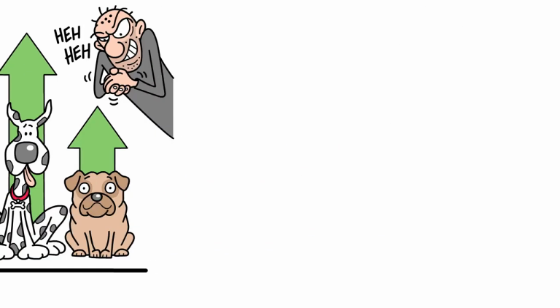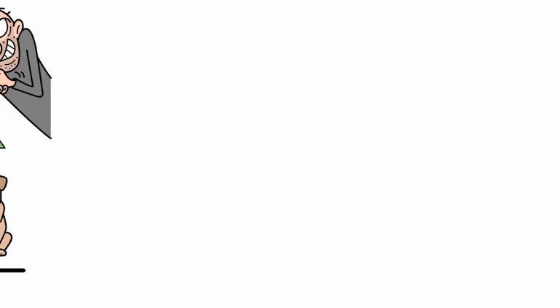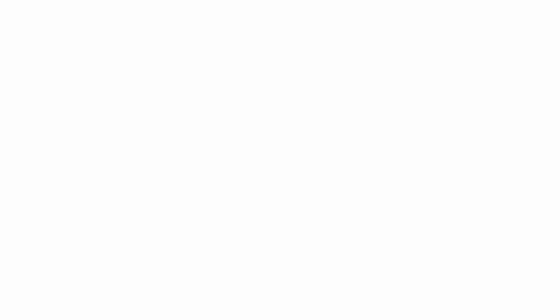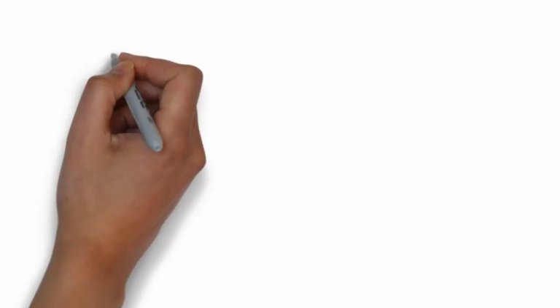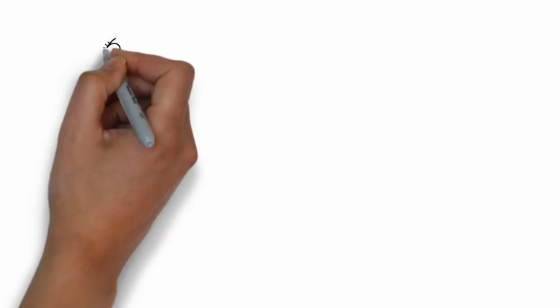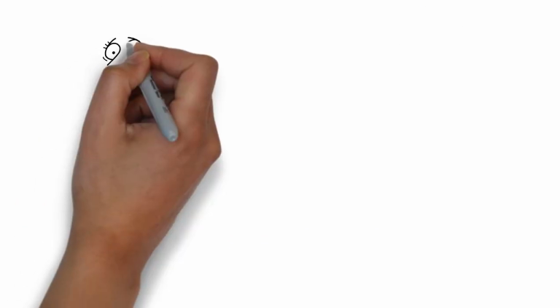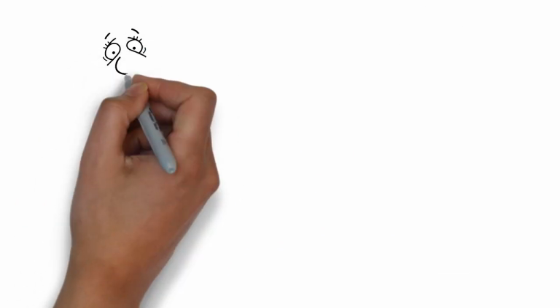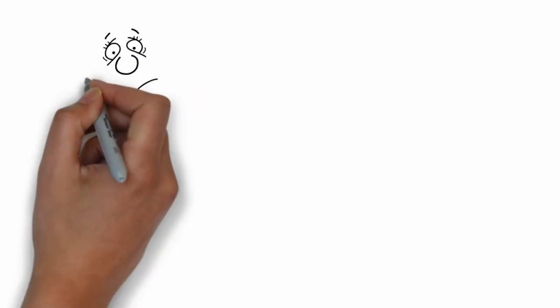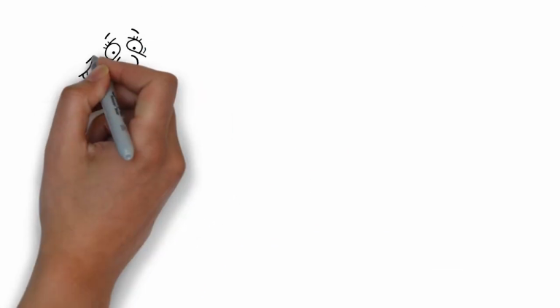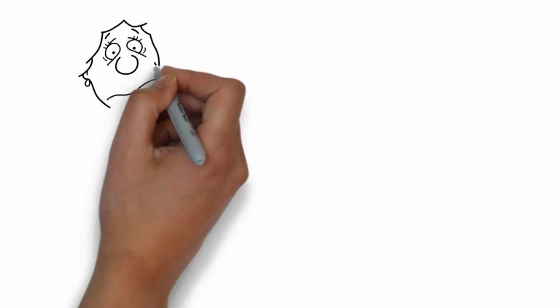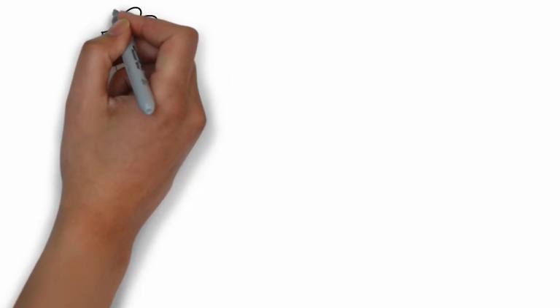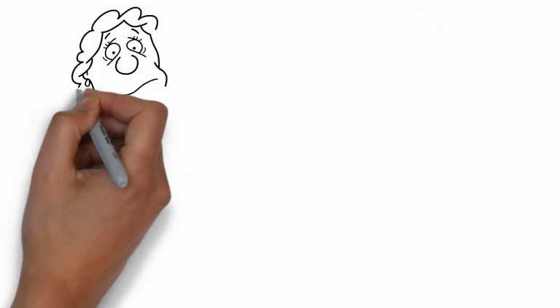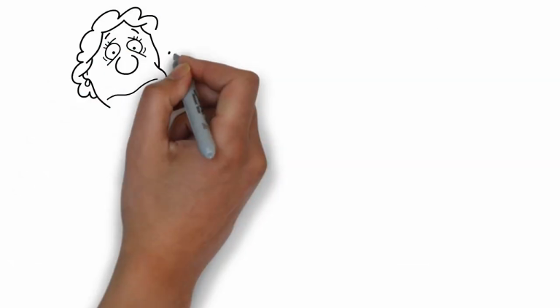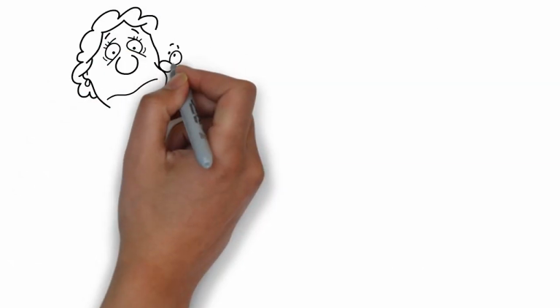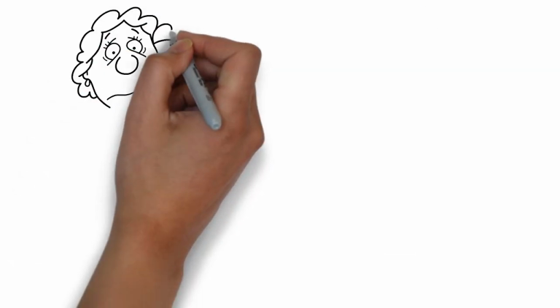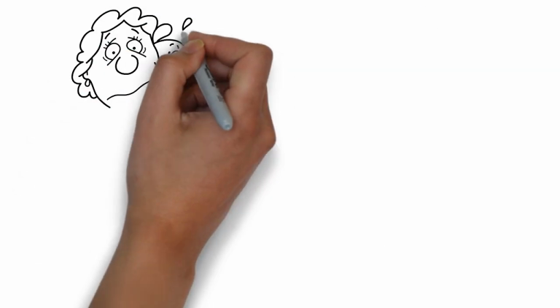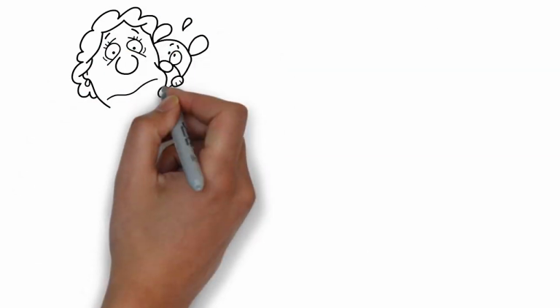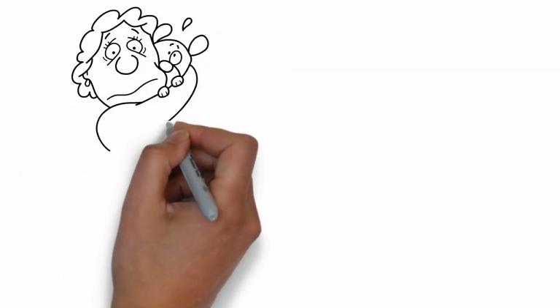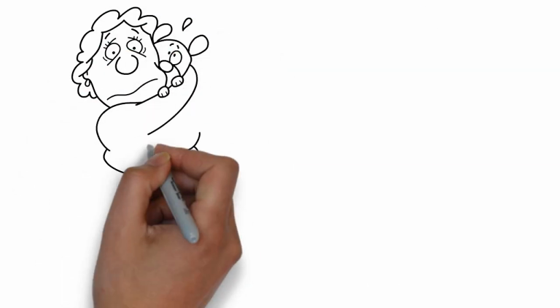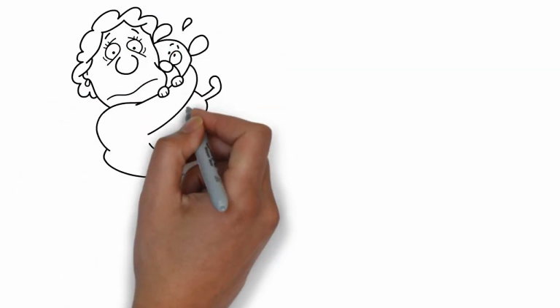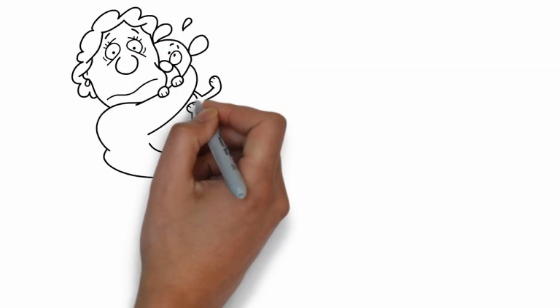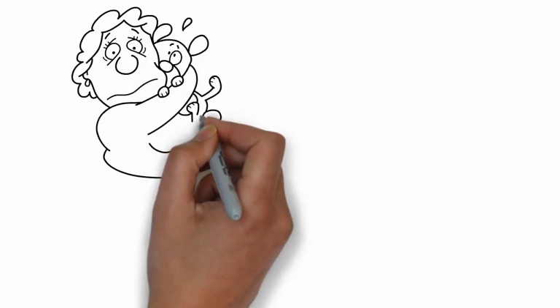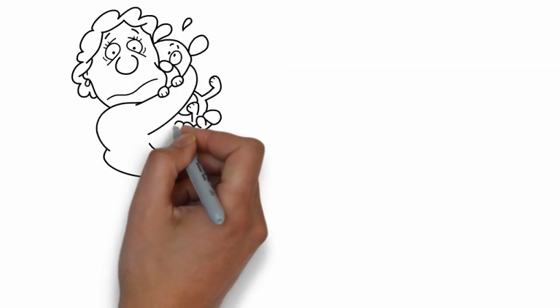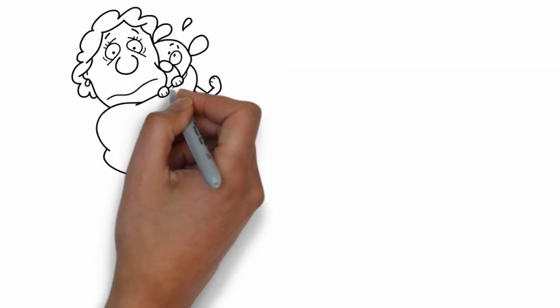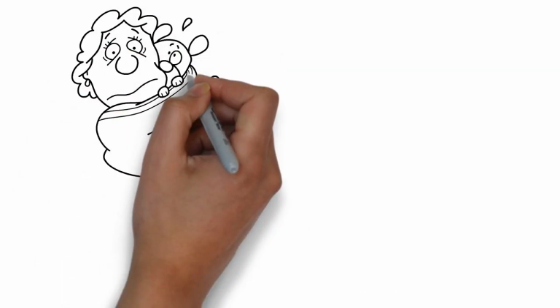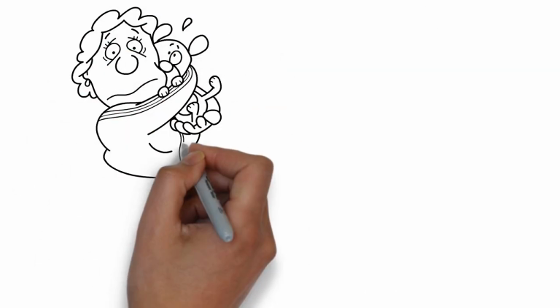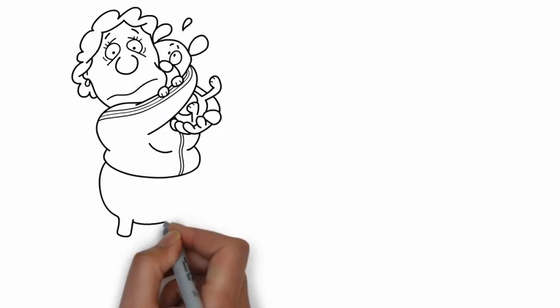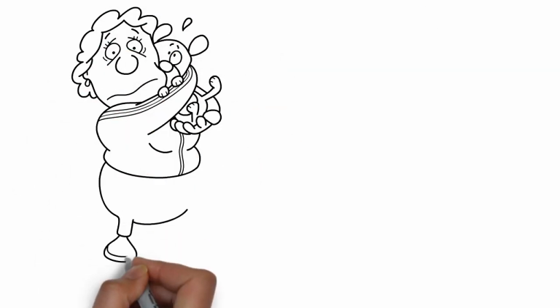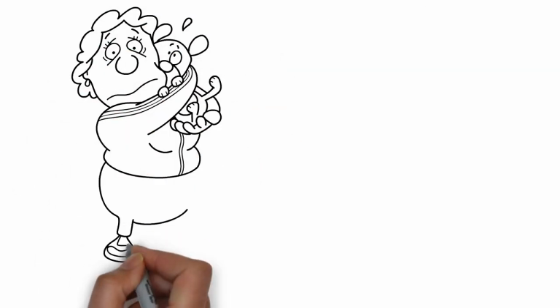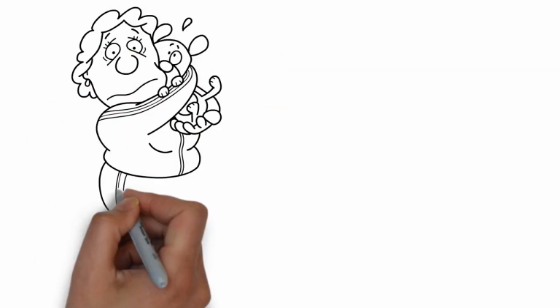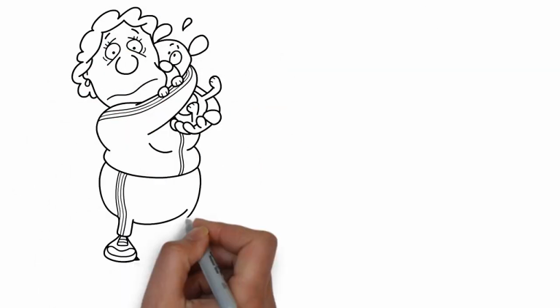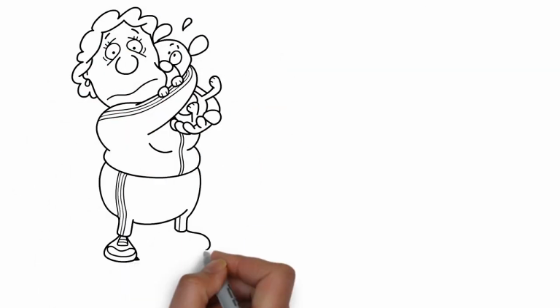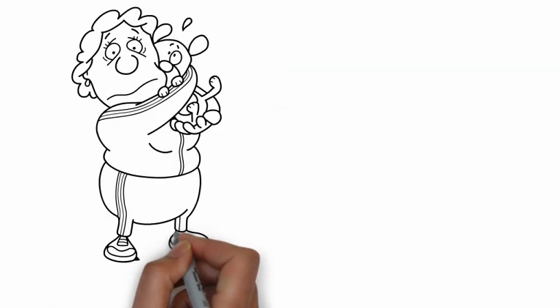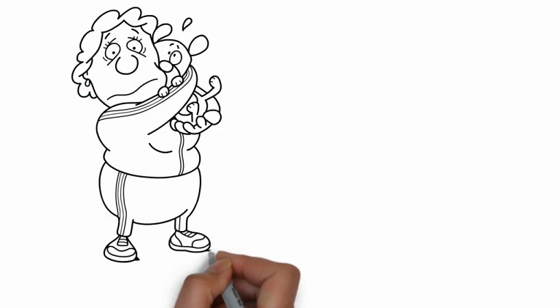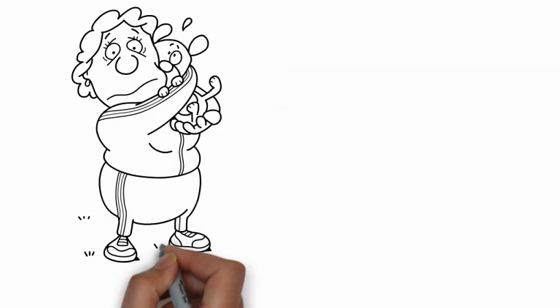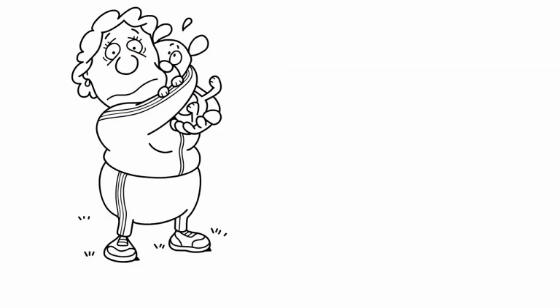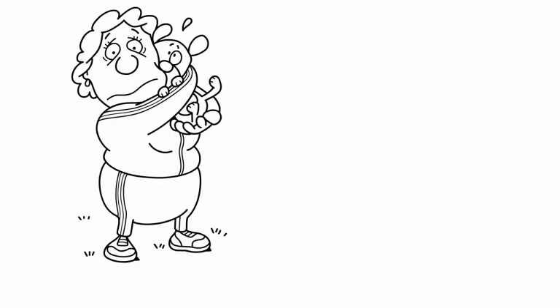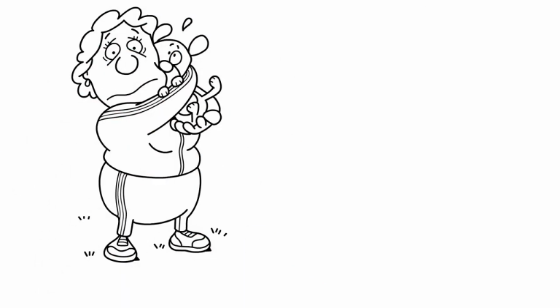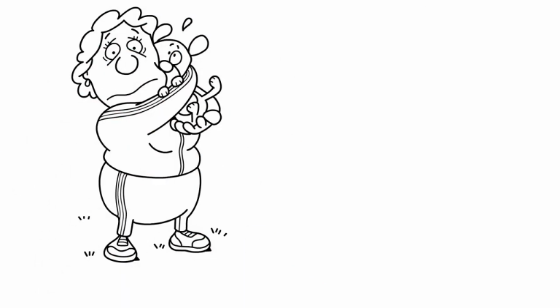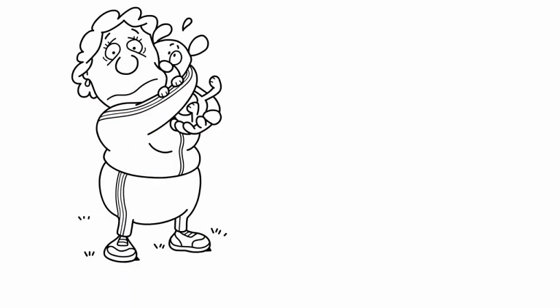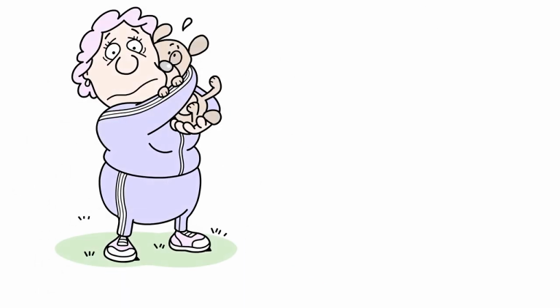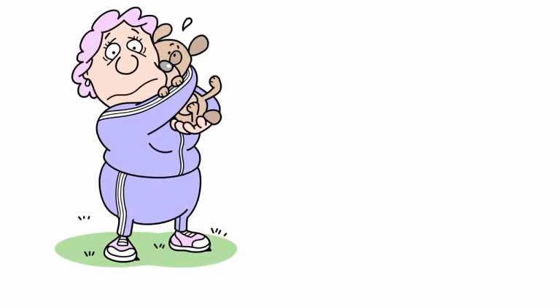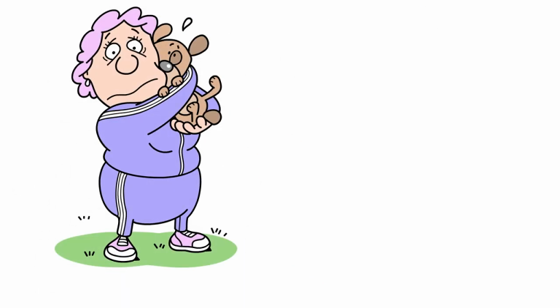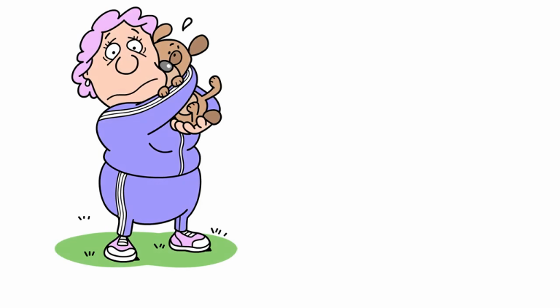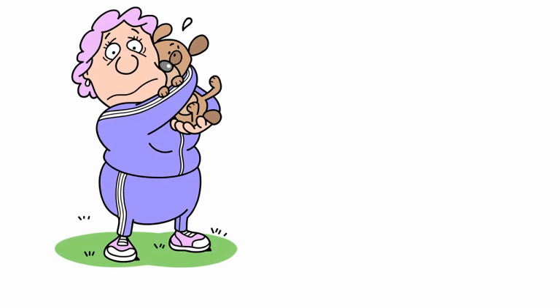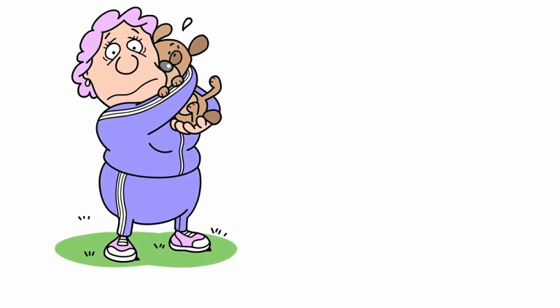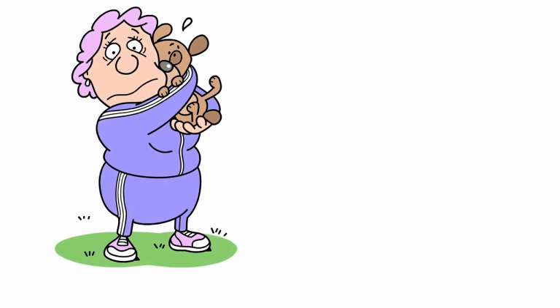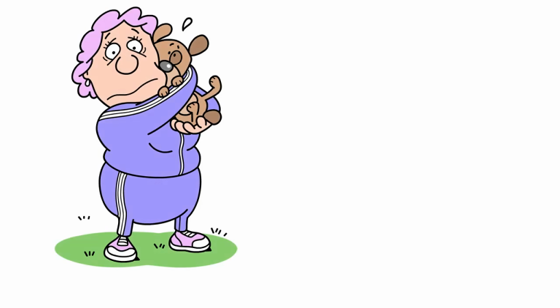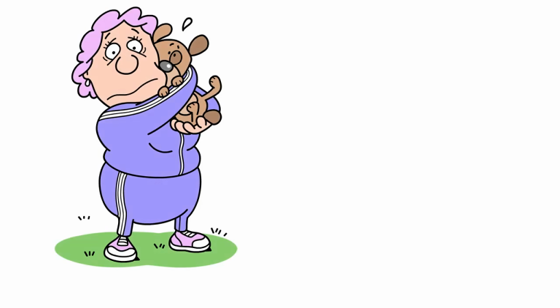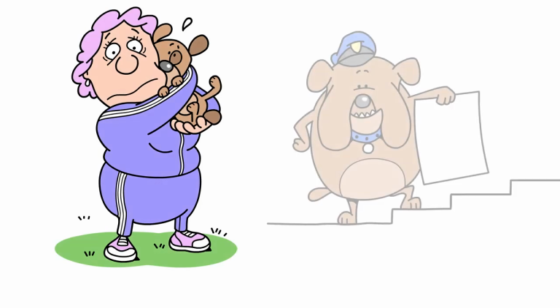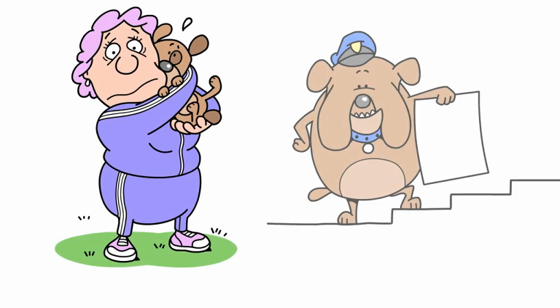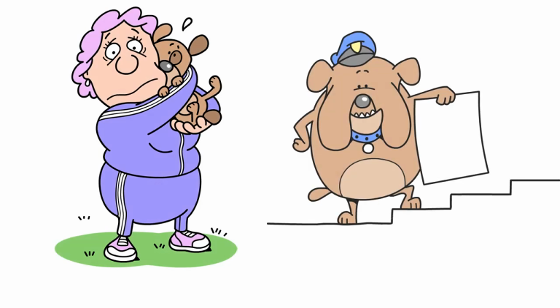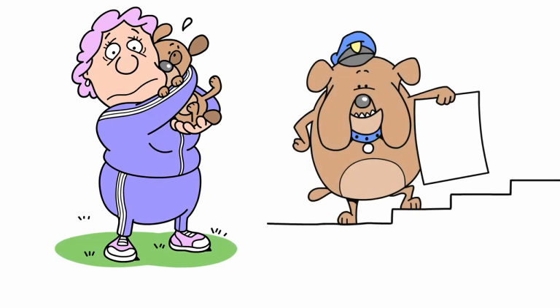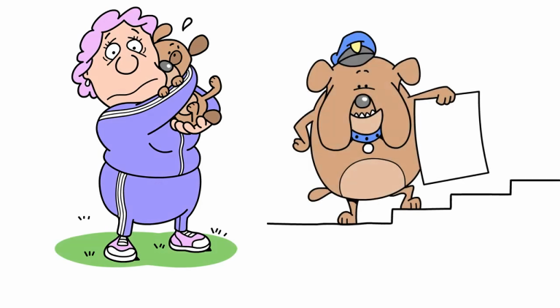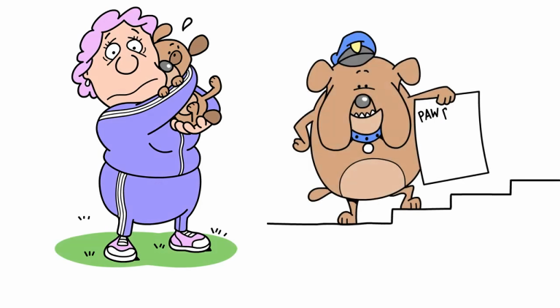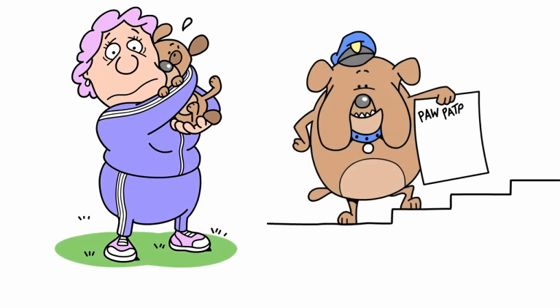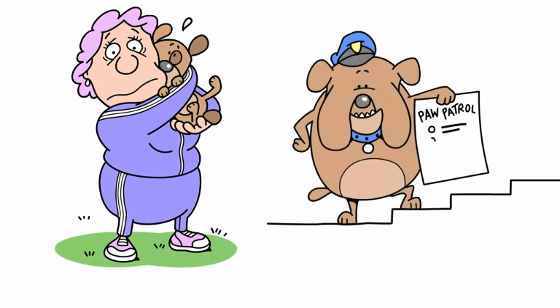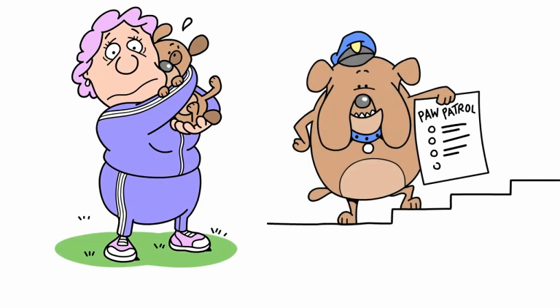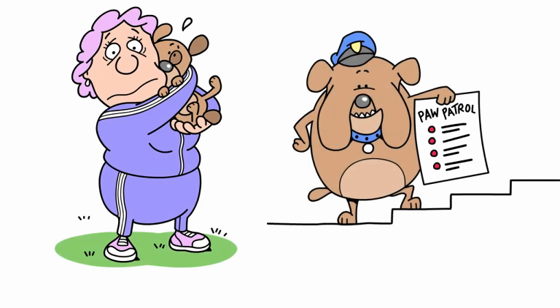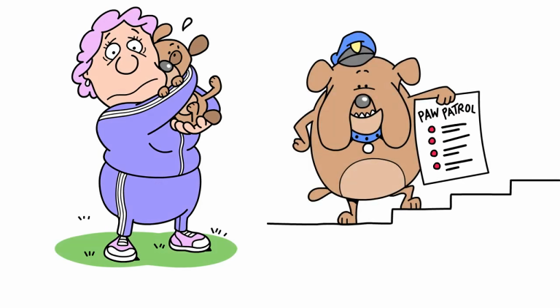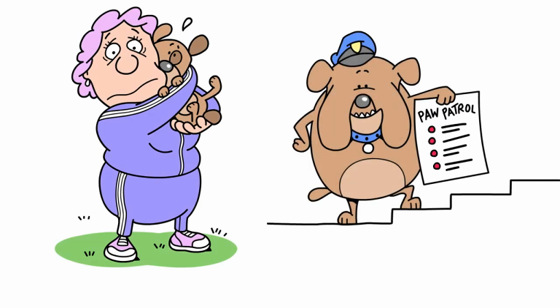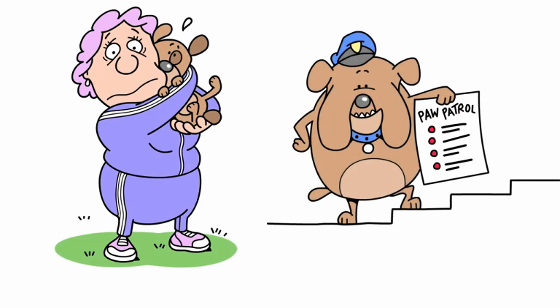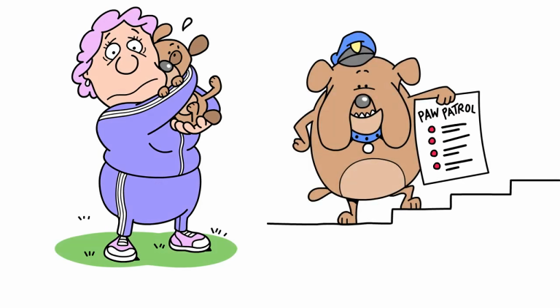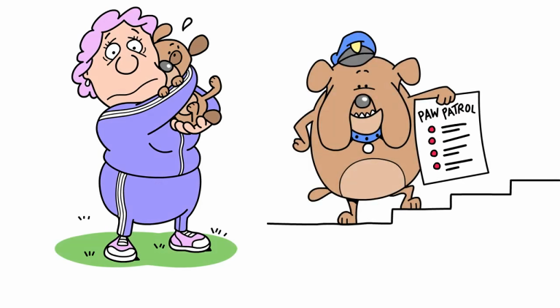It's a worrying trend for dog owners, so what can you do to protect your four-legged friend? Here are some steps you could follow.